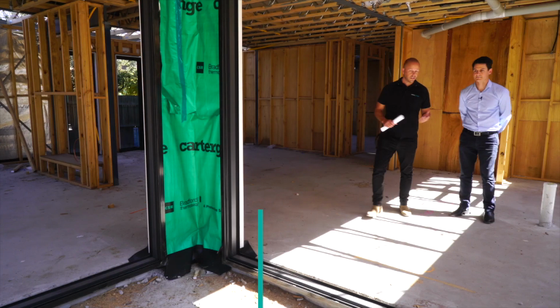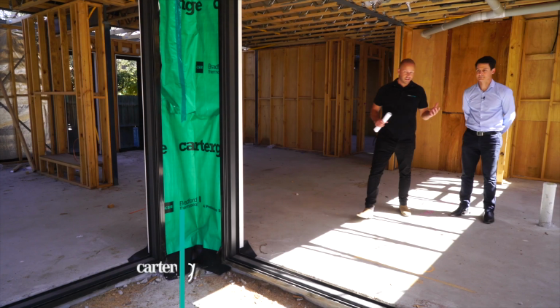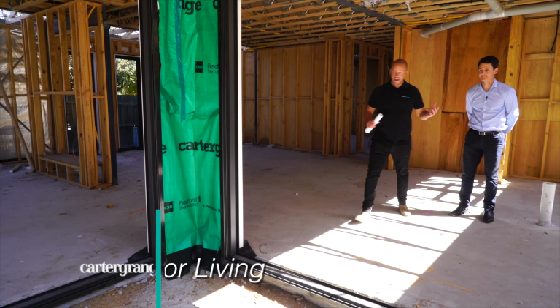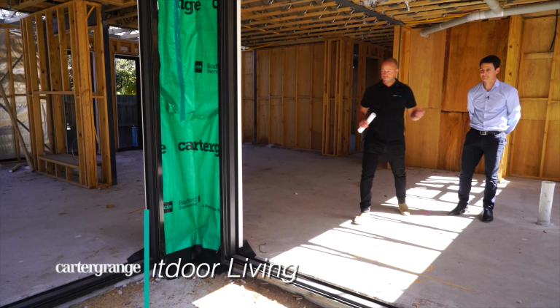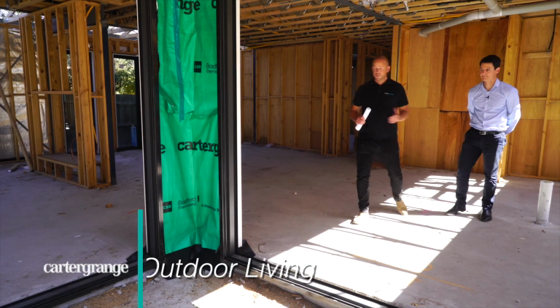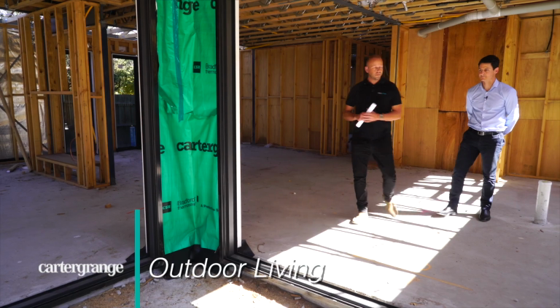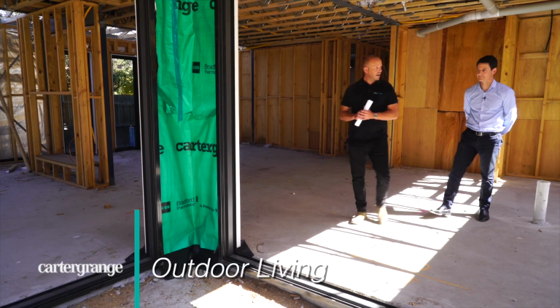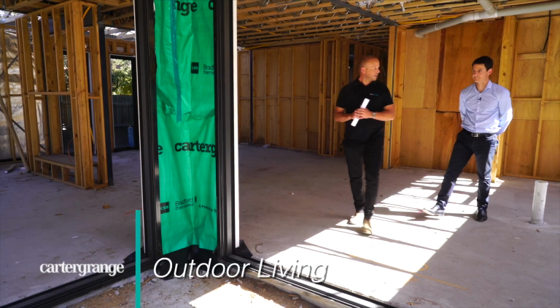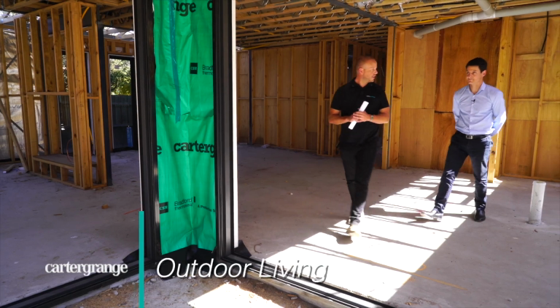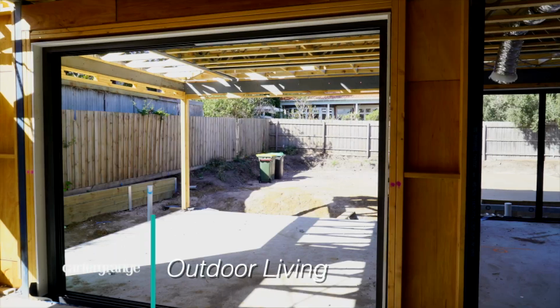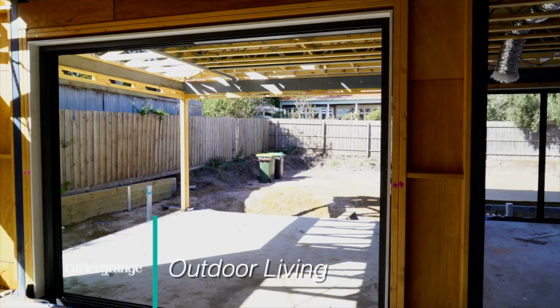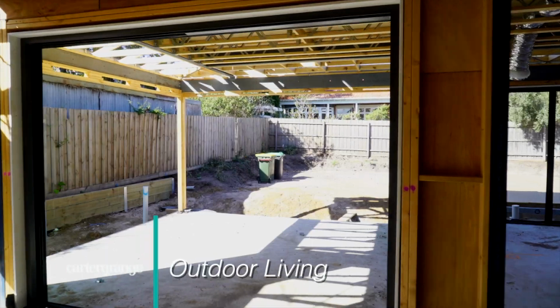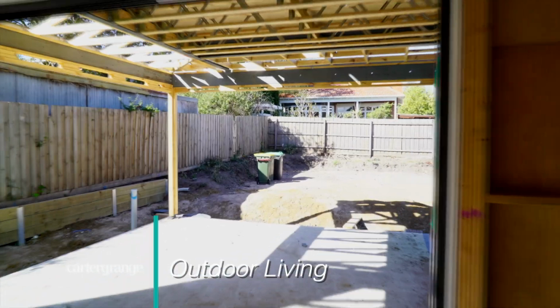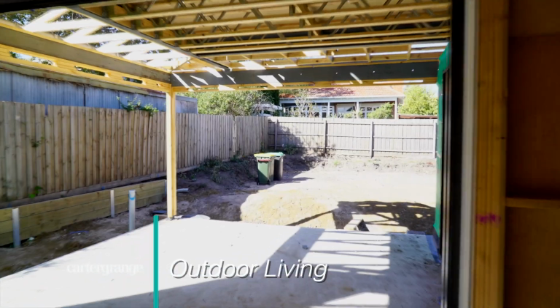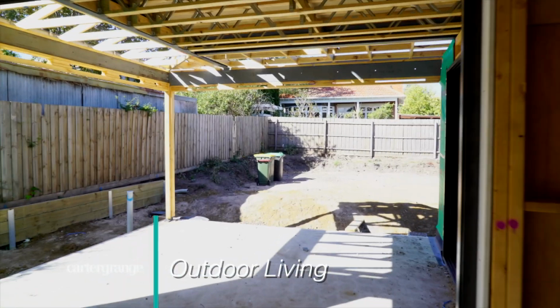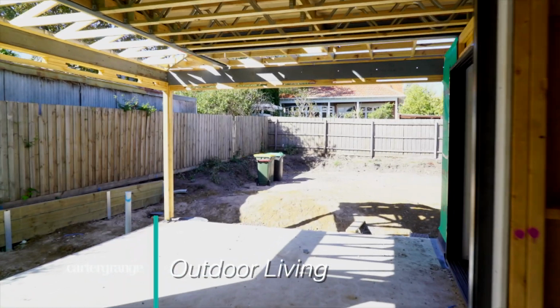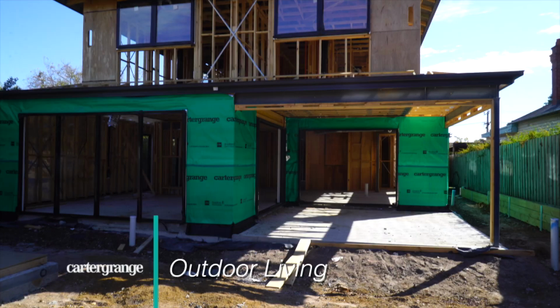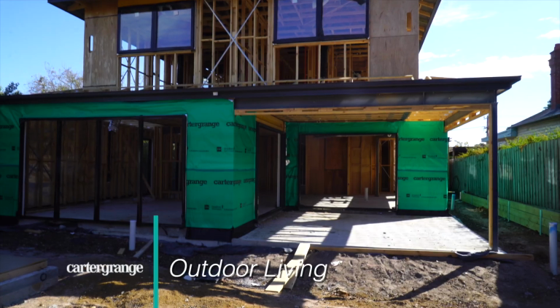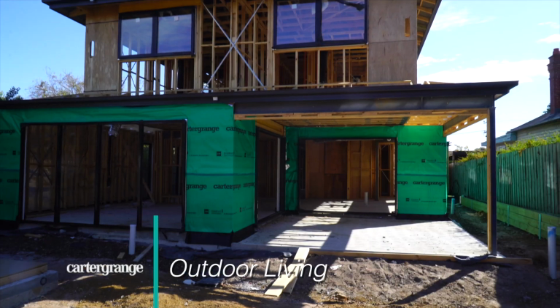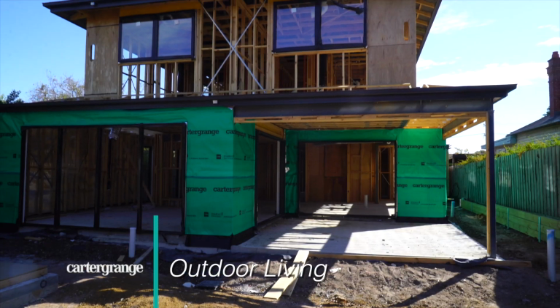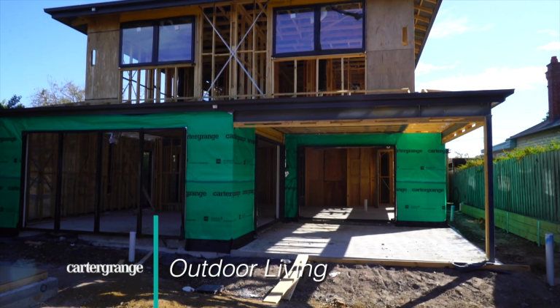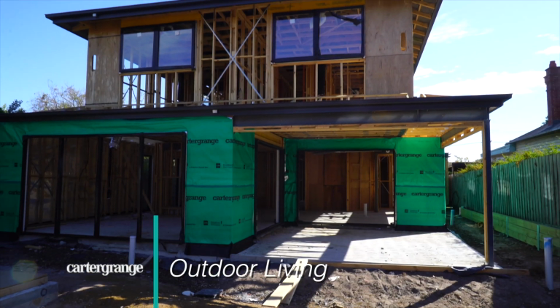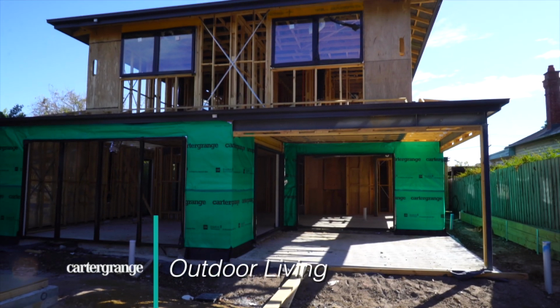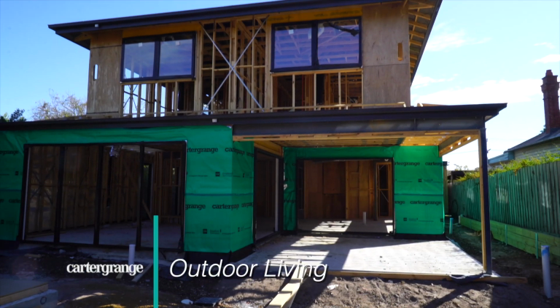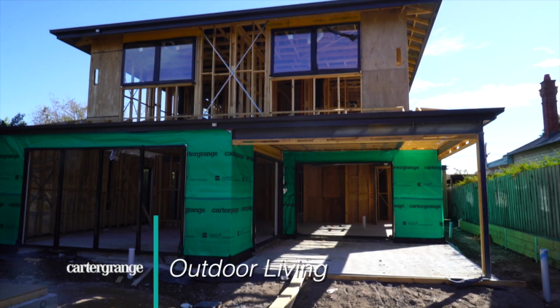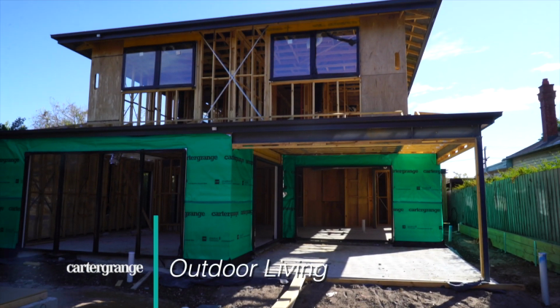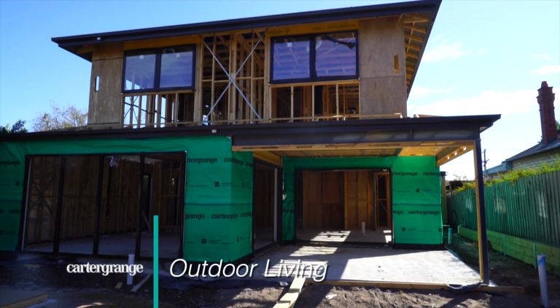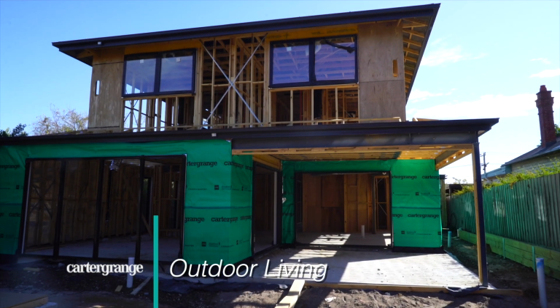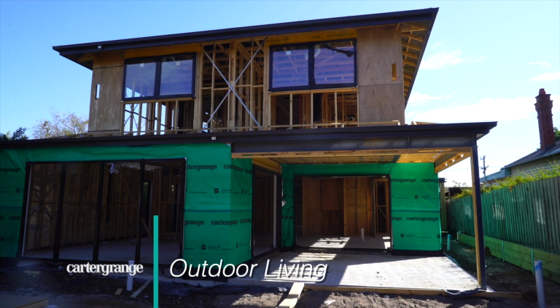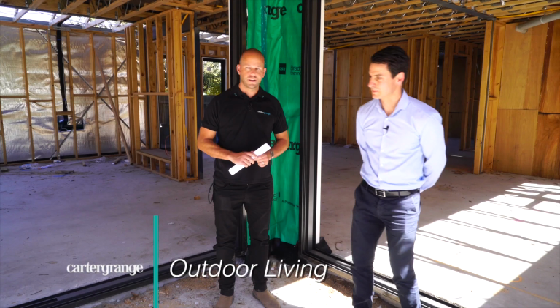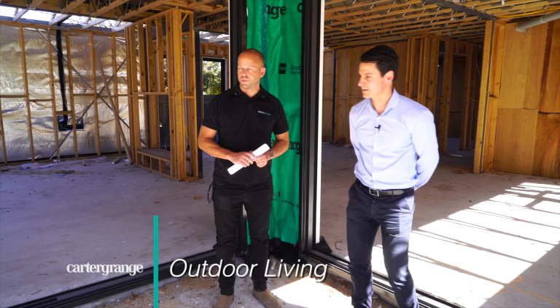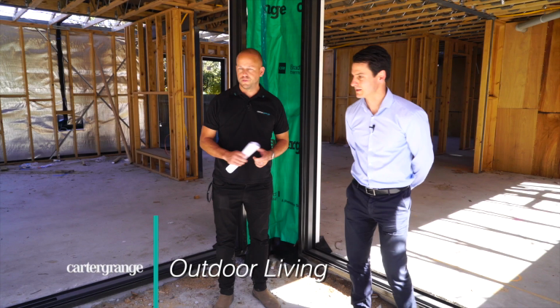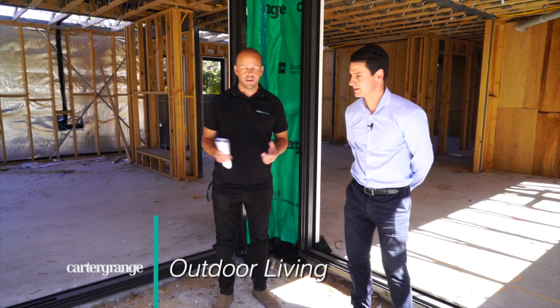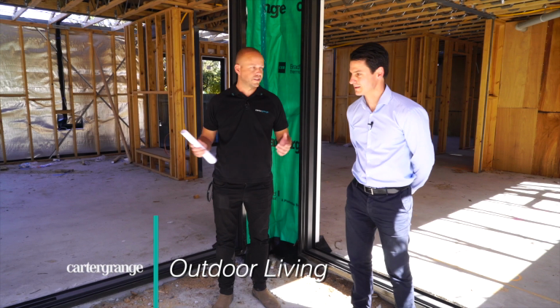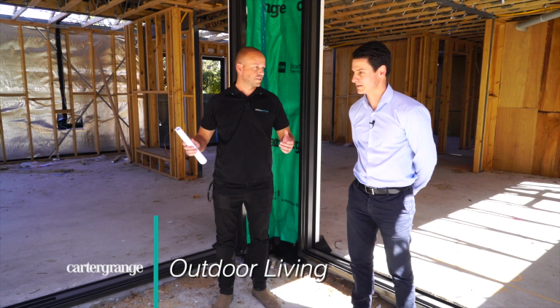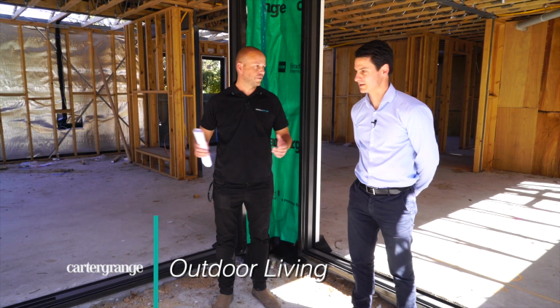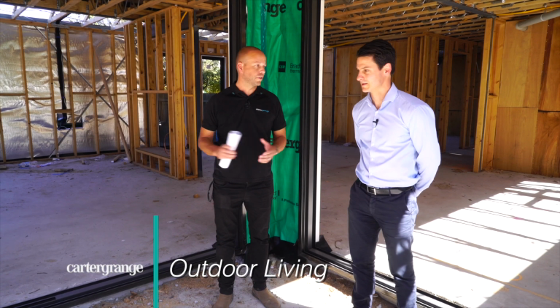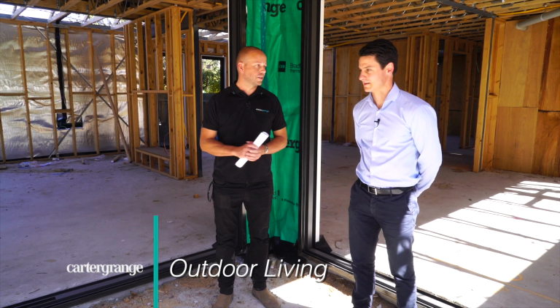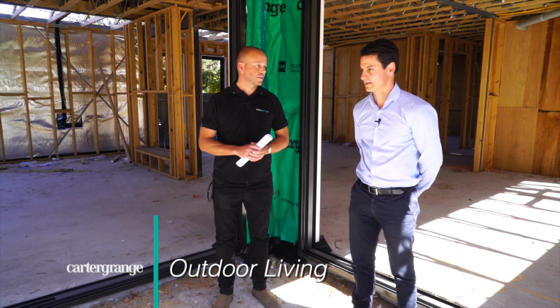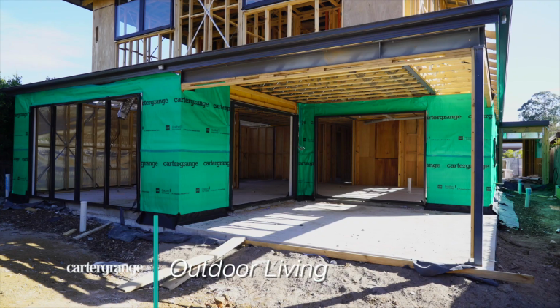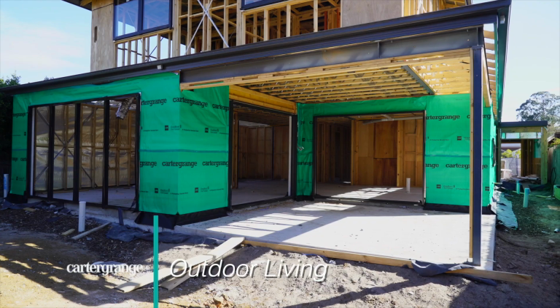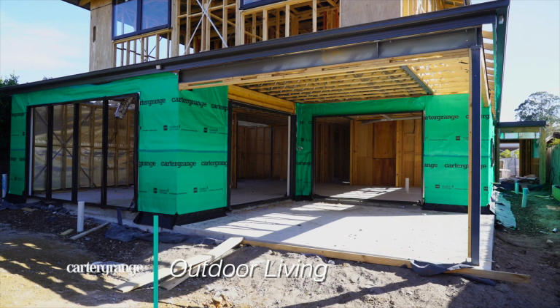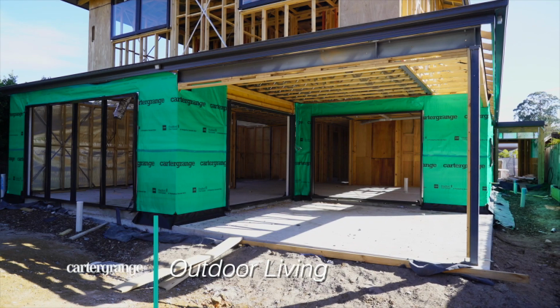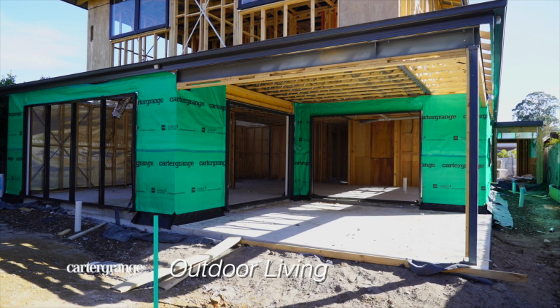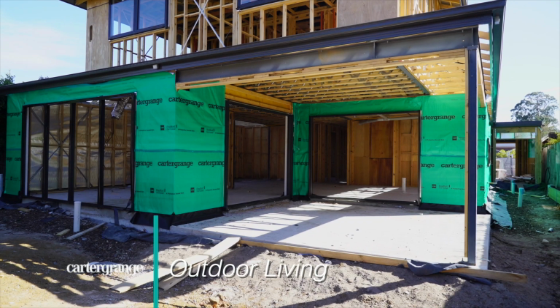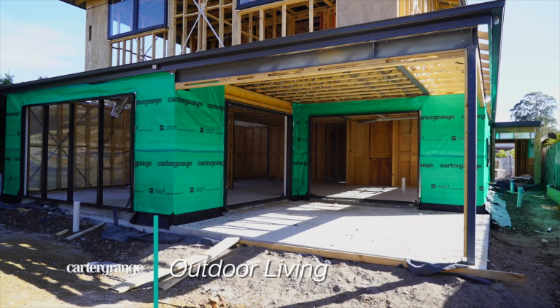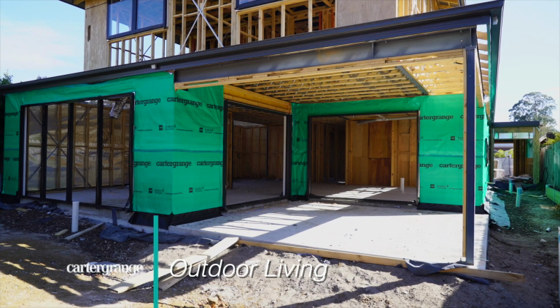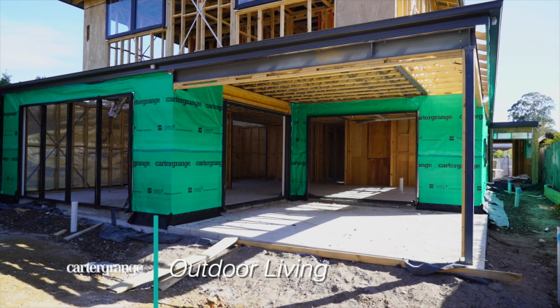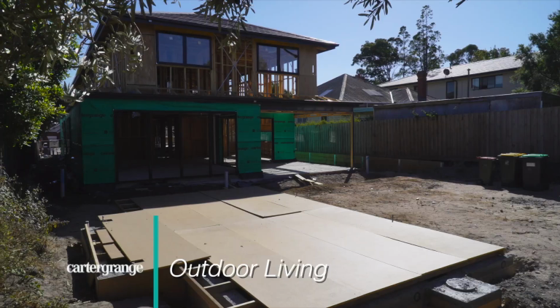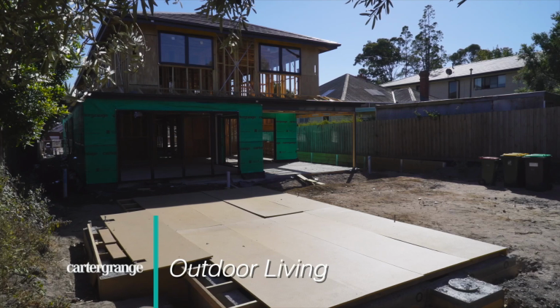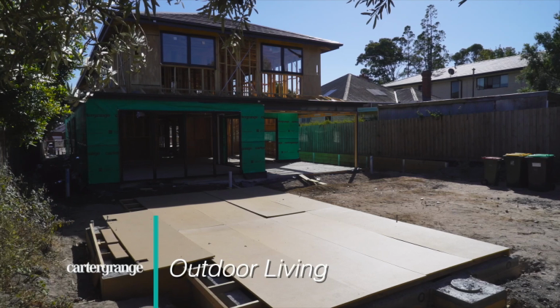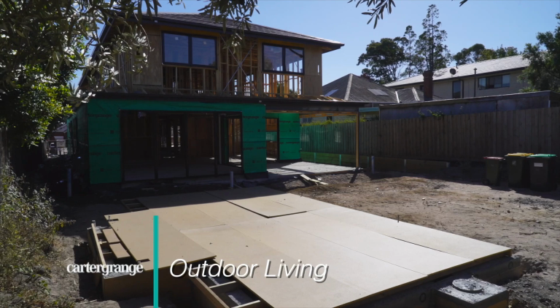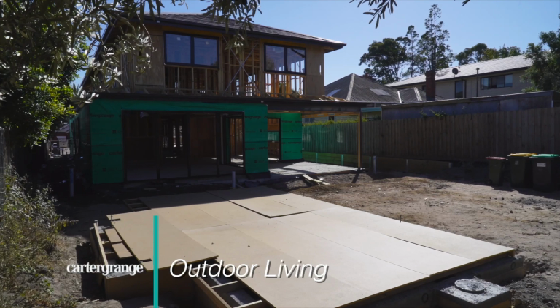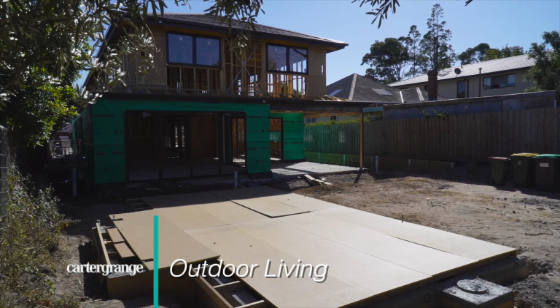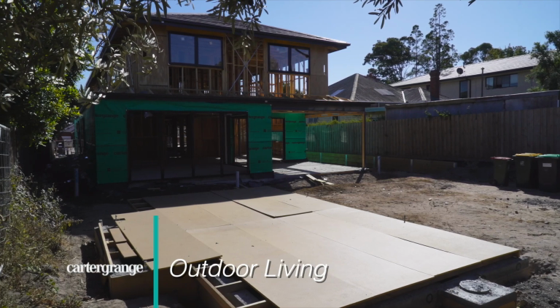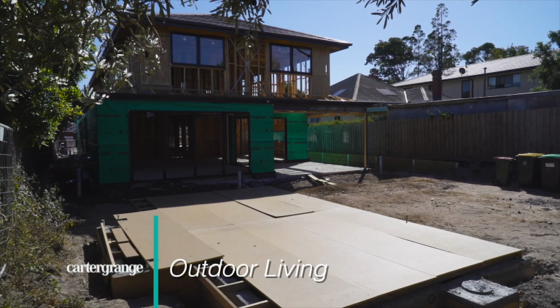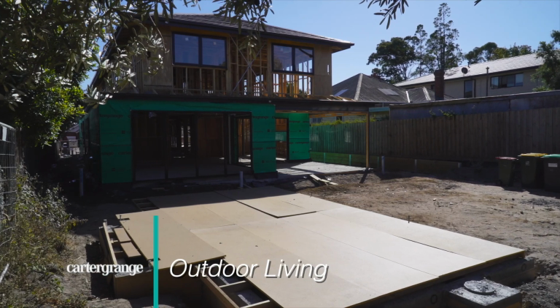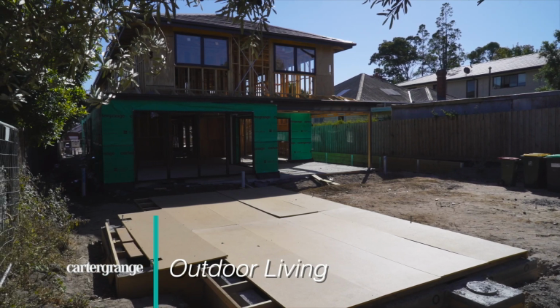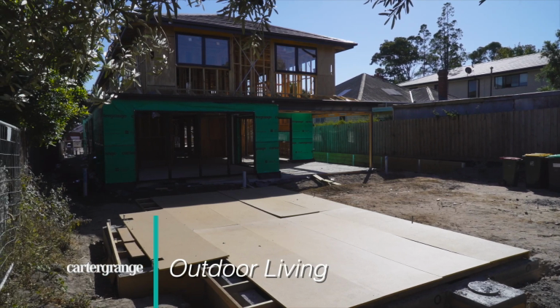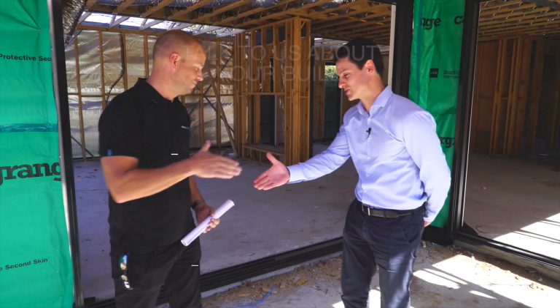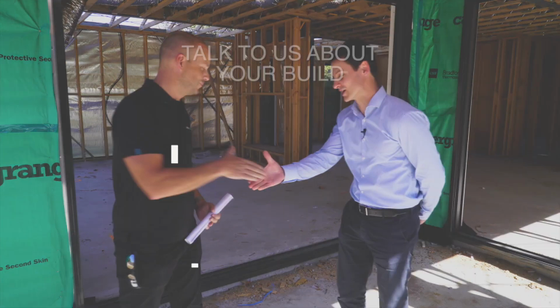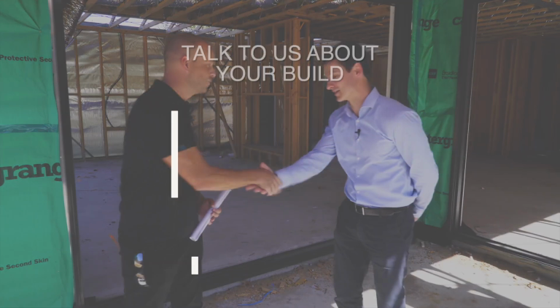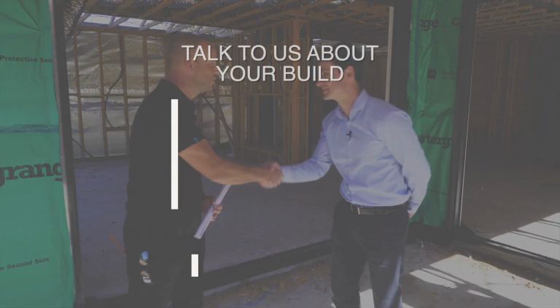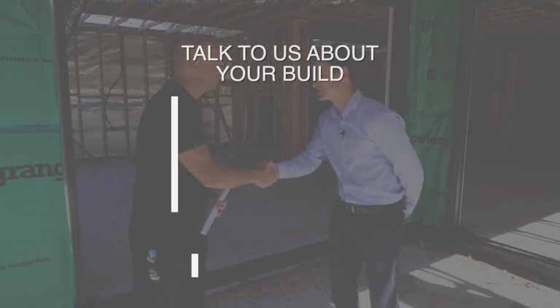Leading out from your kitchen leads on to this outdoor living area. It's going to be fantastic for entertaining. It's amazing how quickly this has gone up.